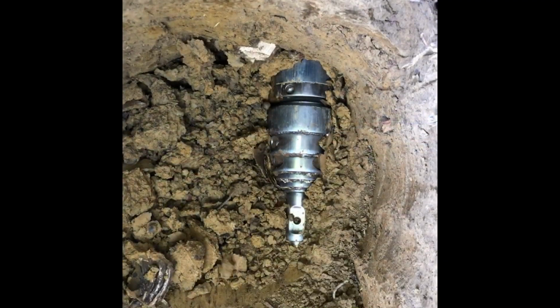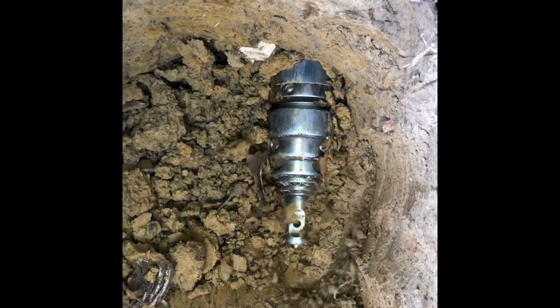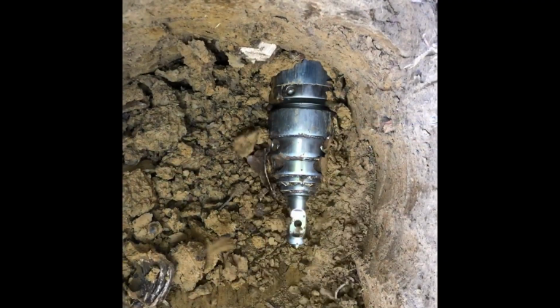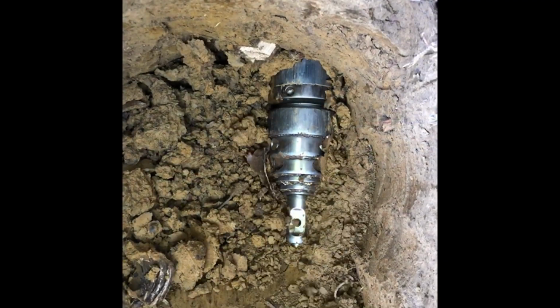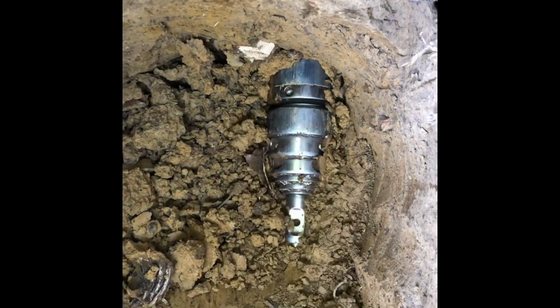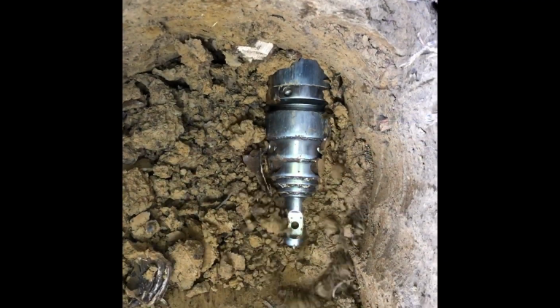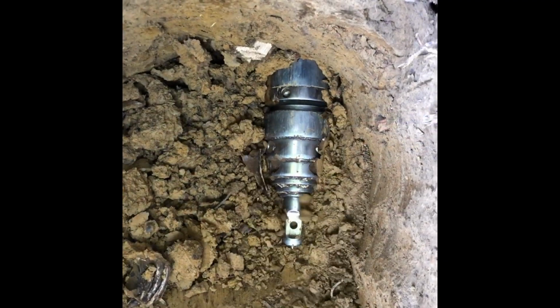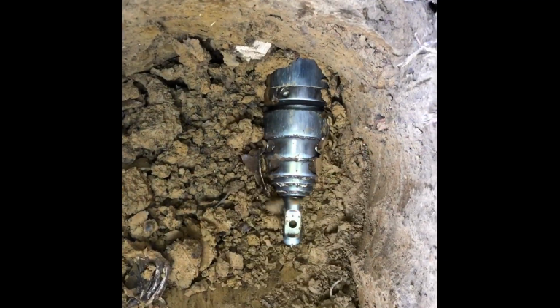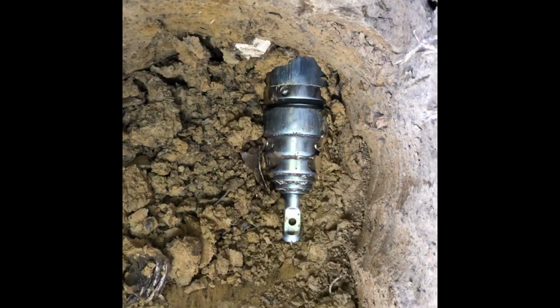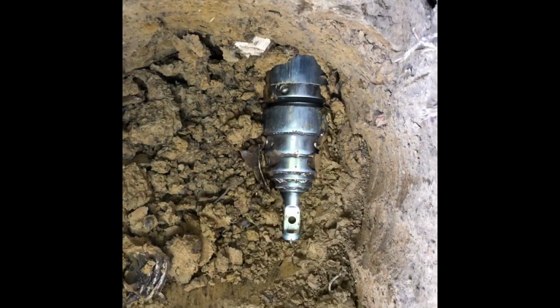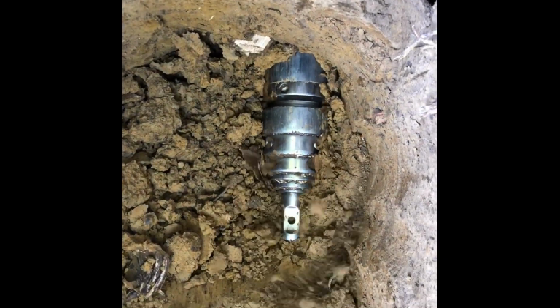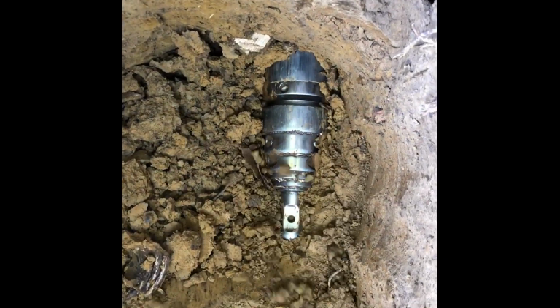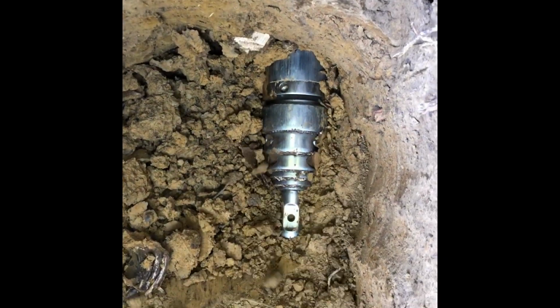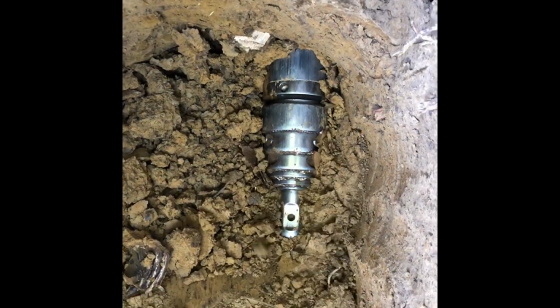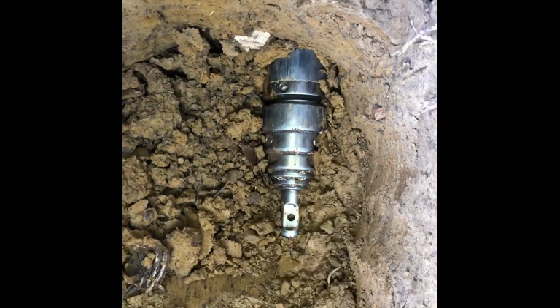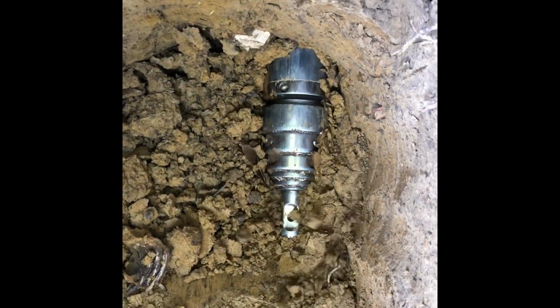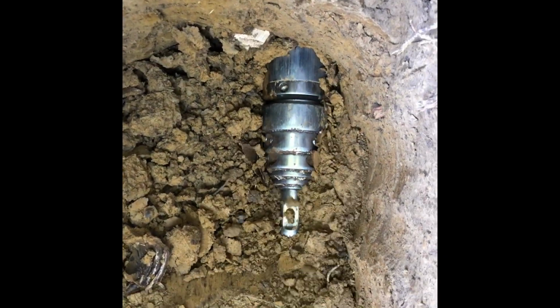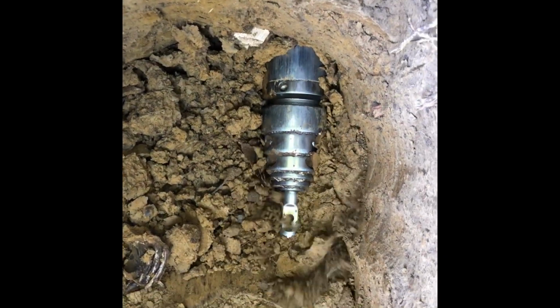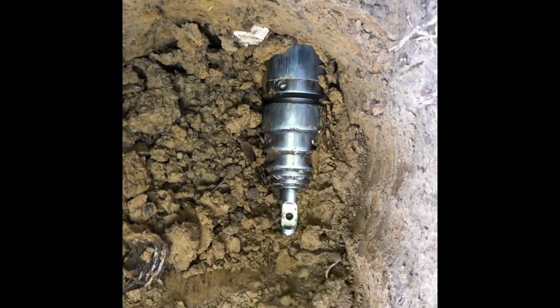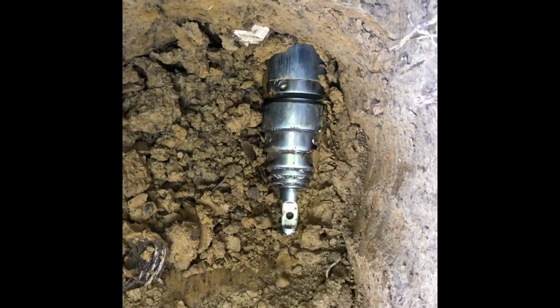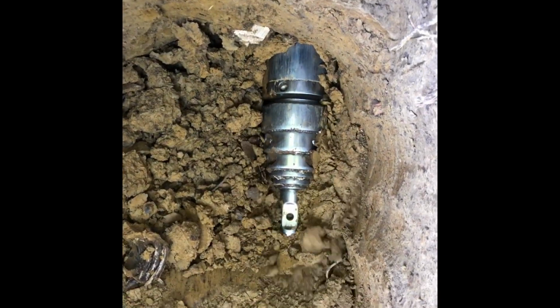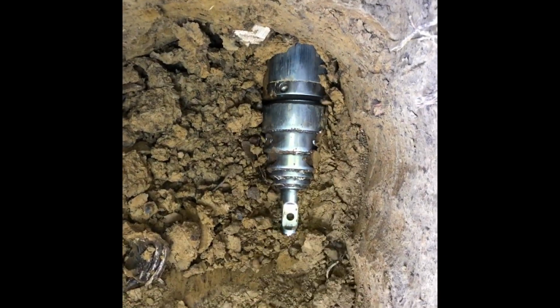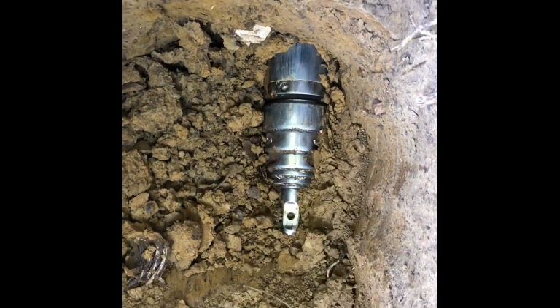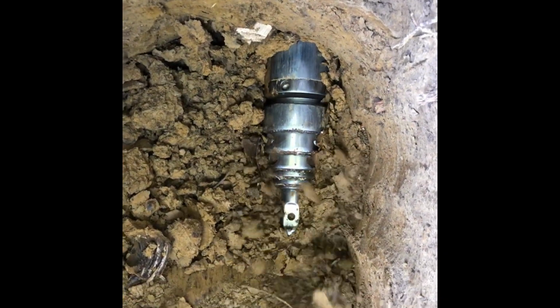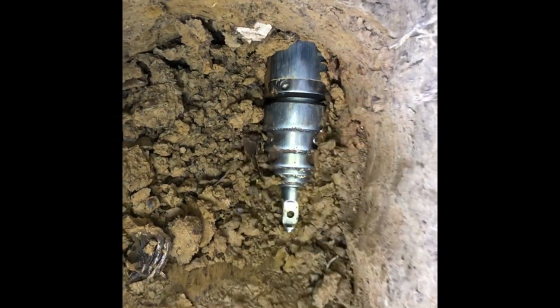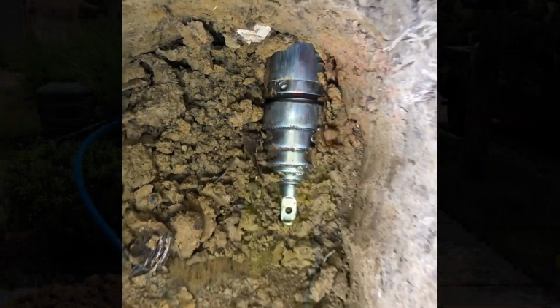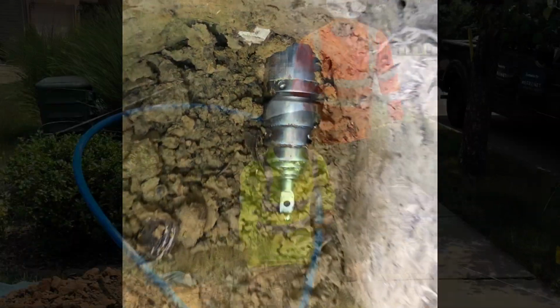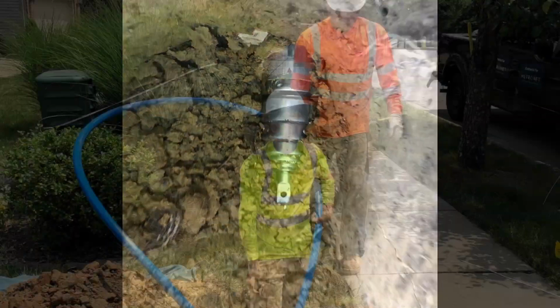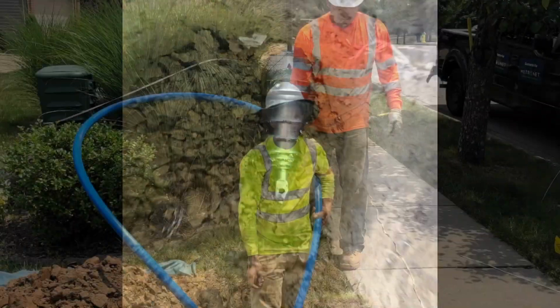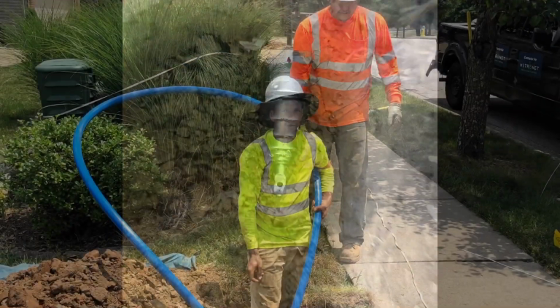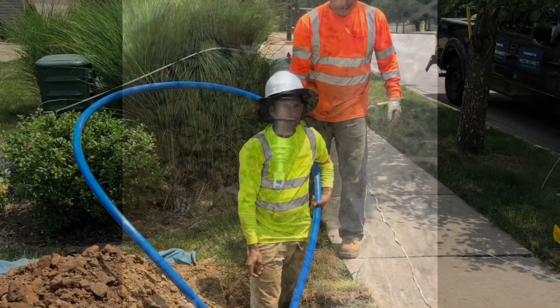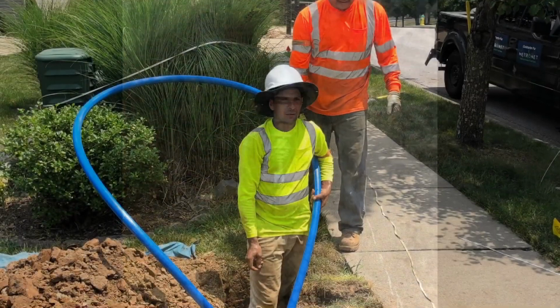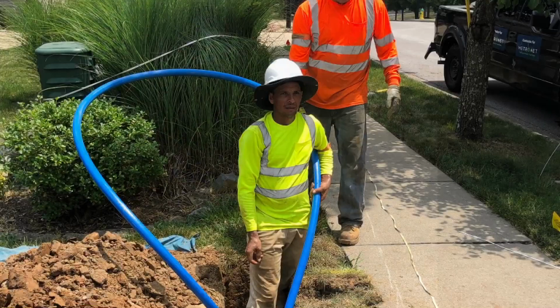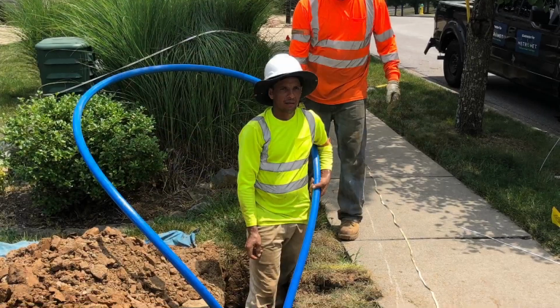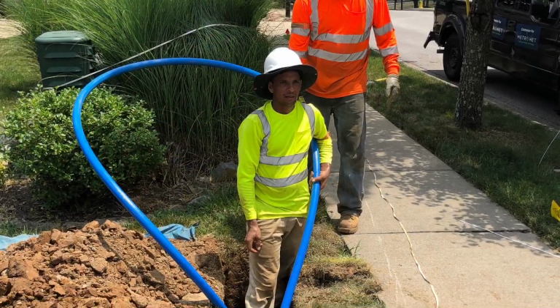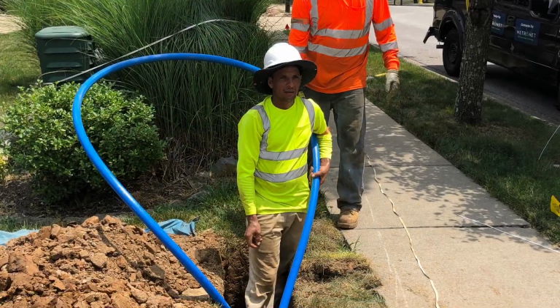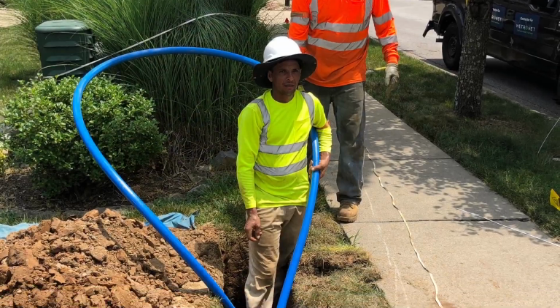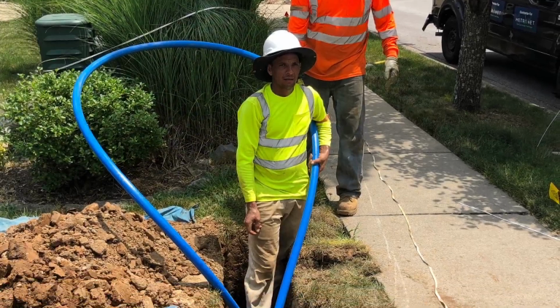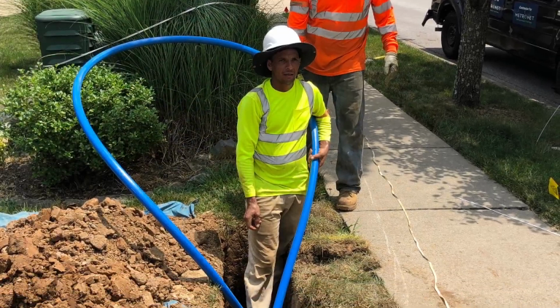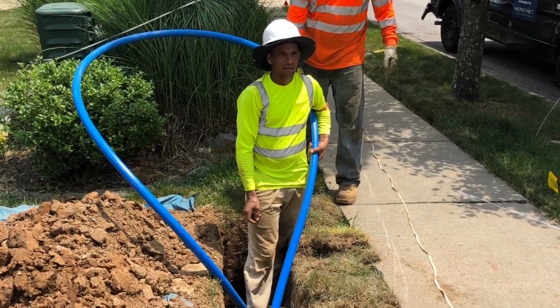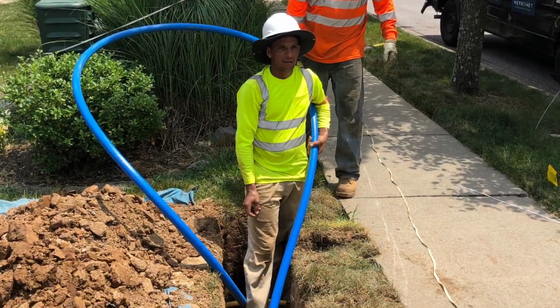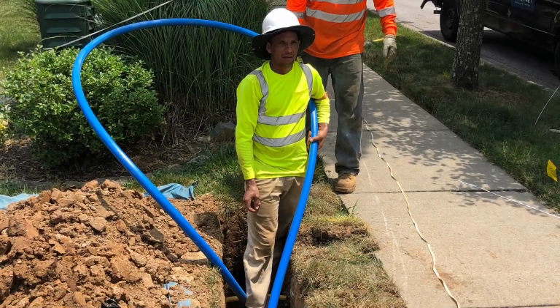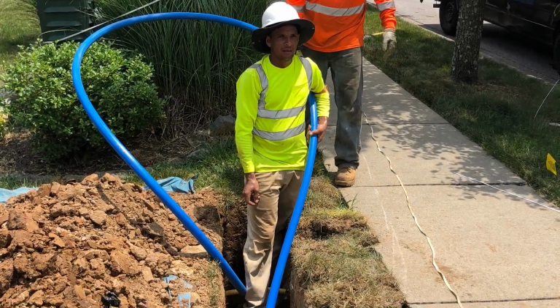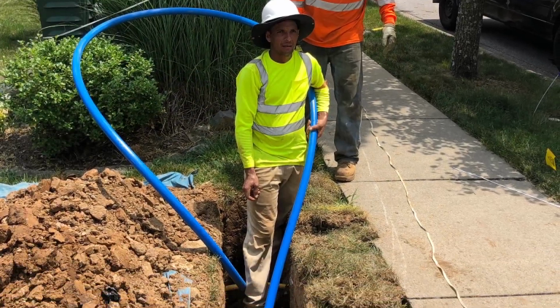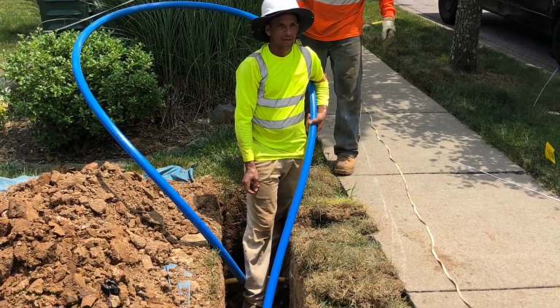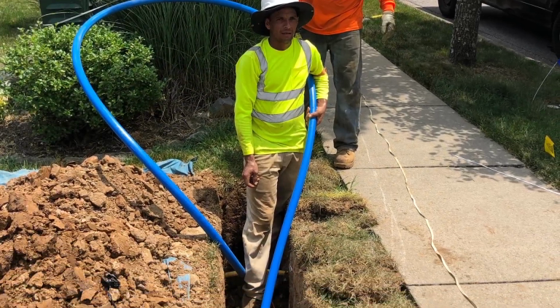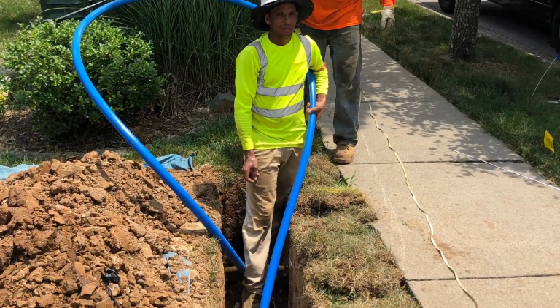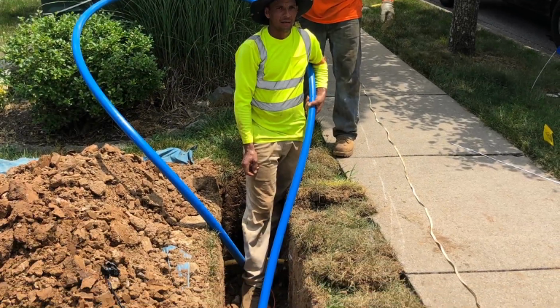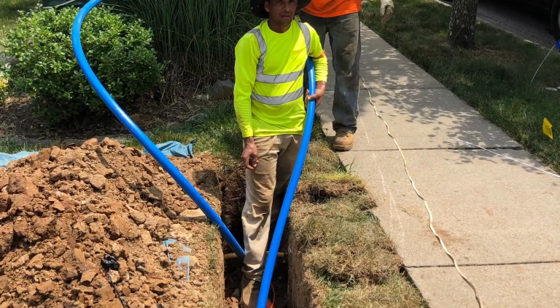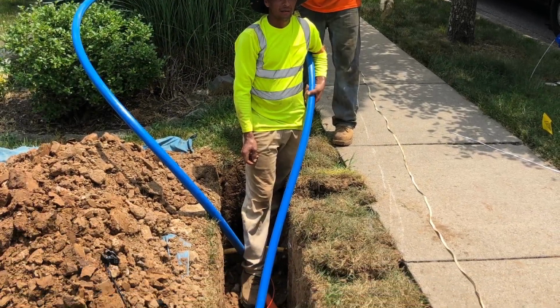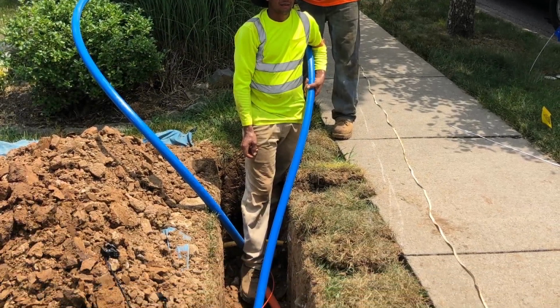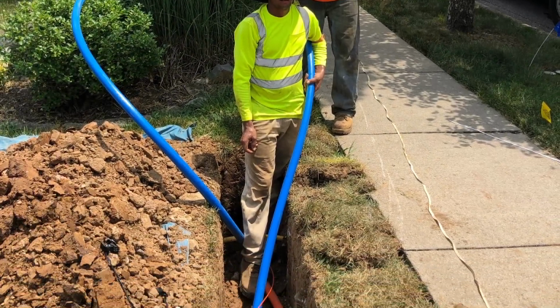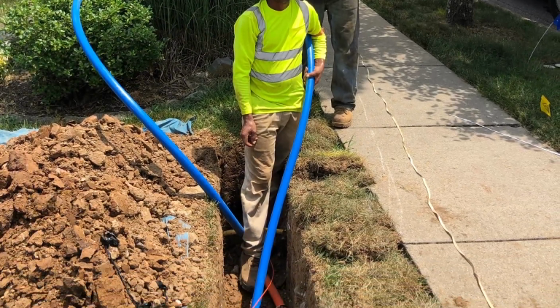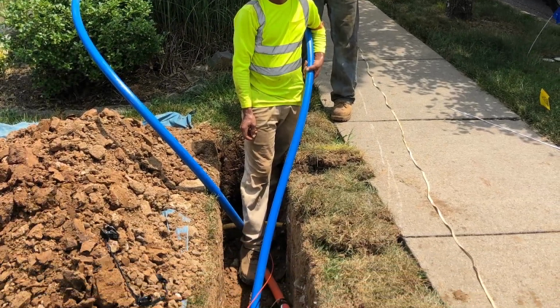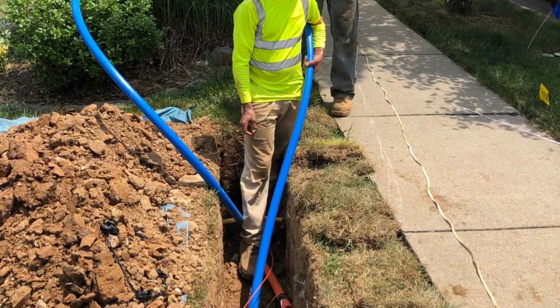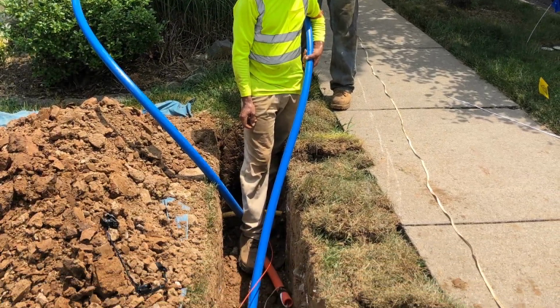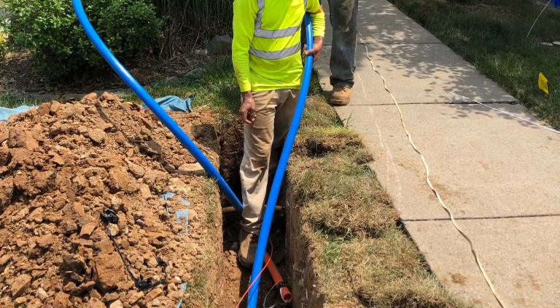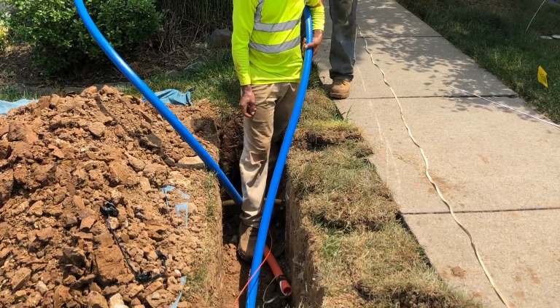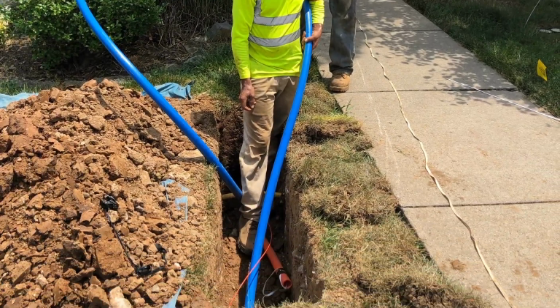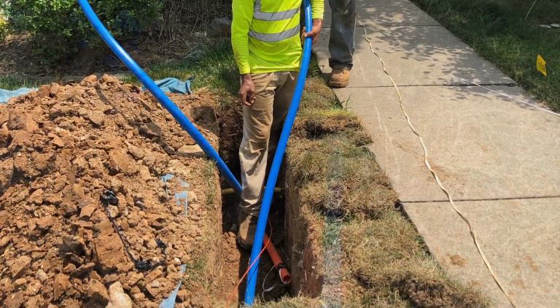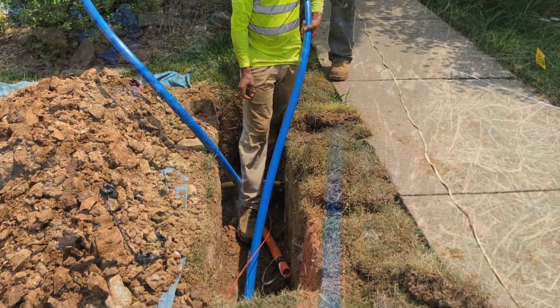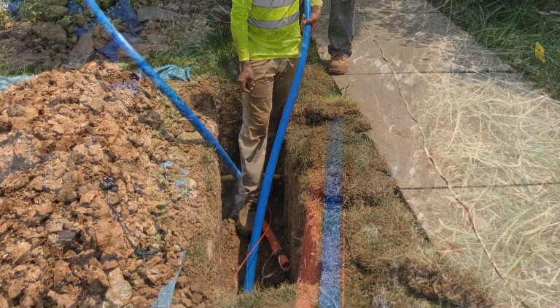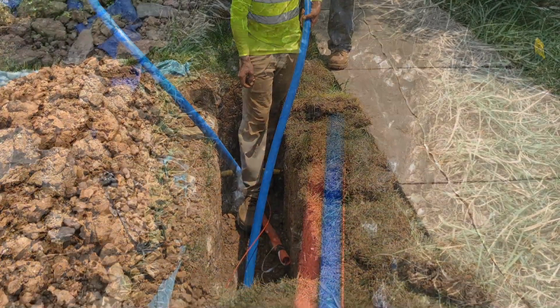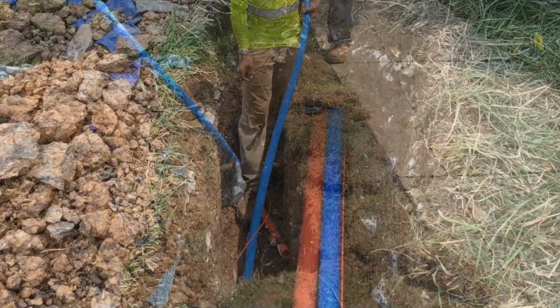After the tool is removed, crews can easily feed conduit through the pits in preparation for the fiber optic cables.